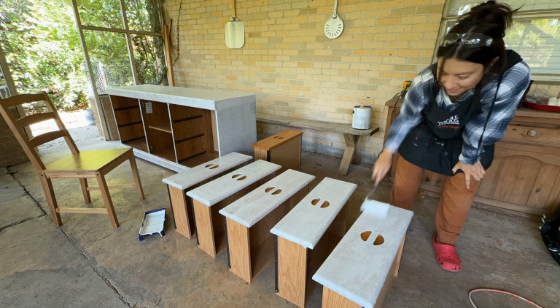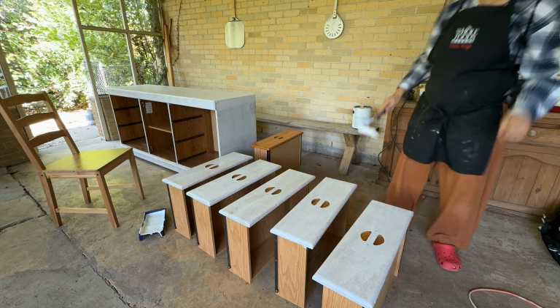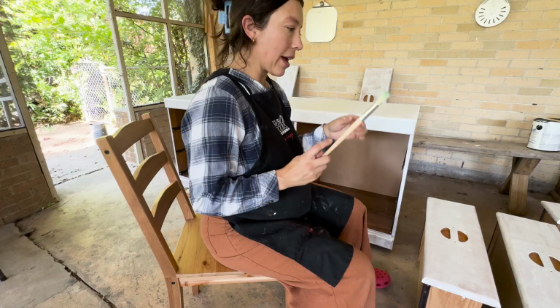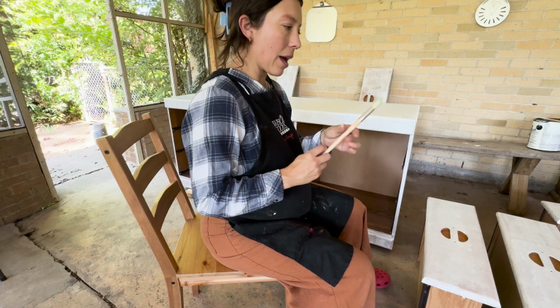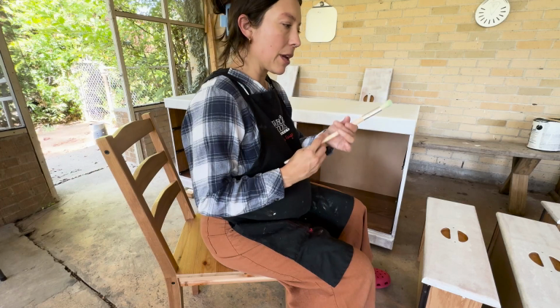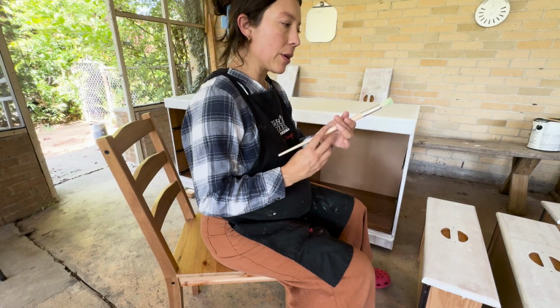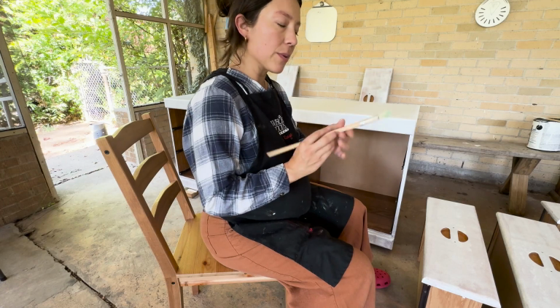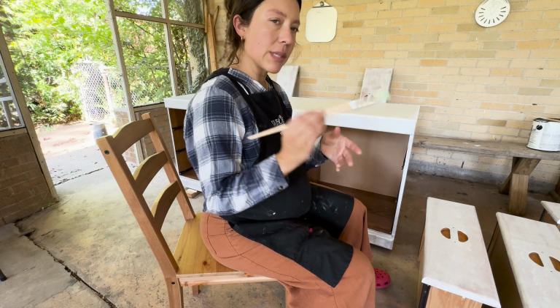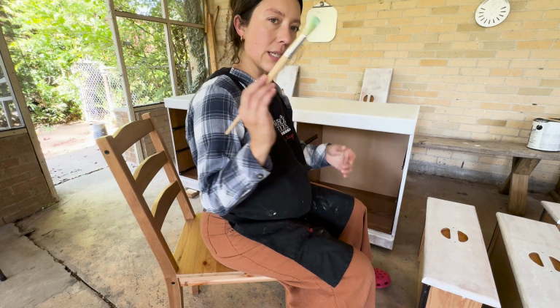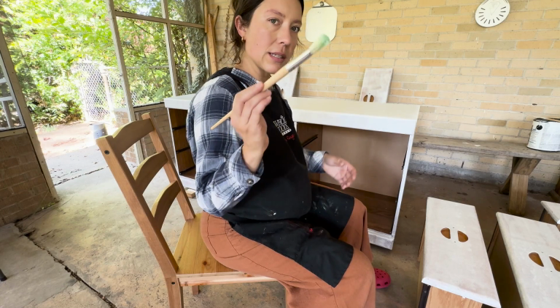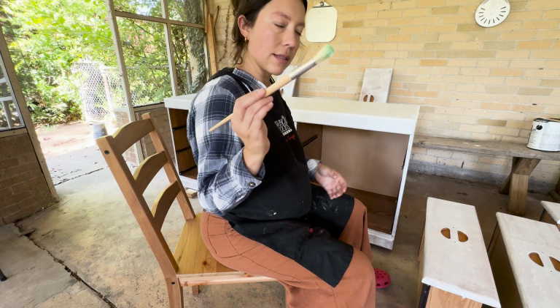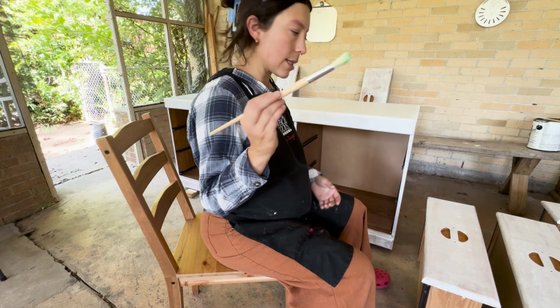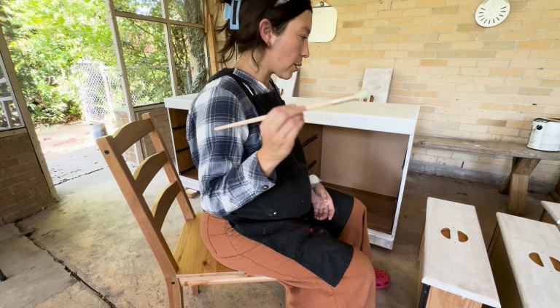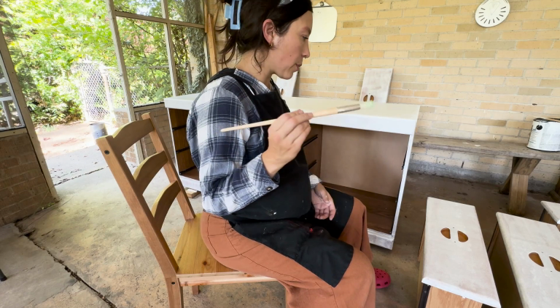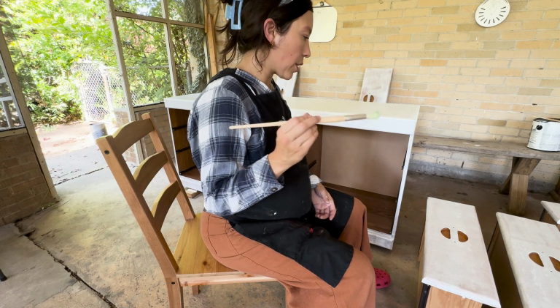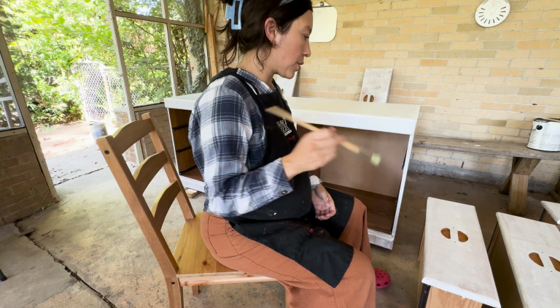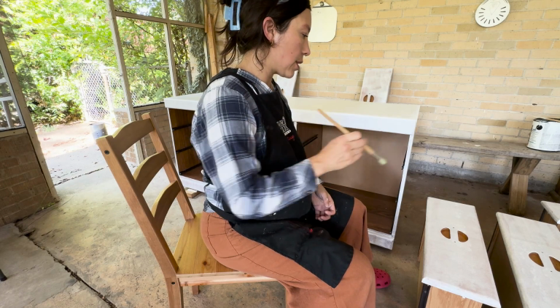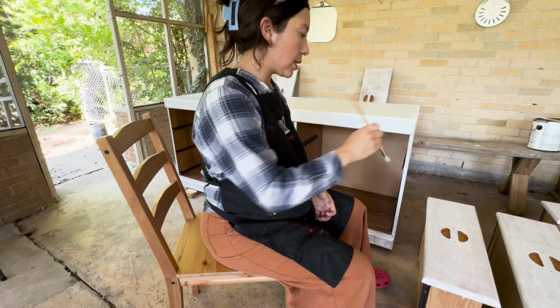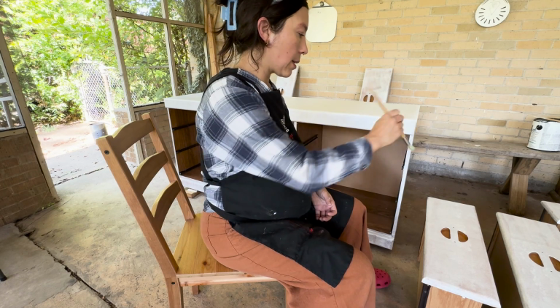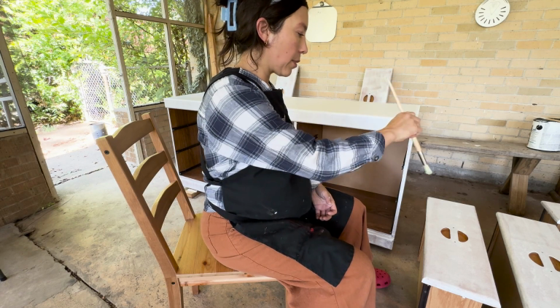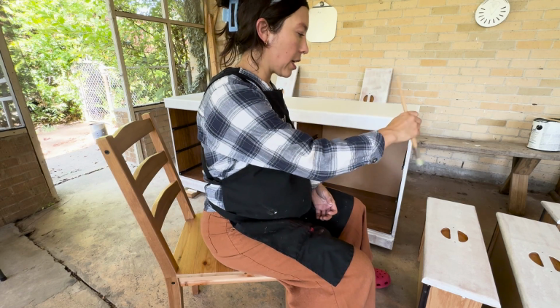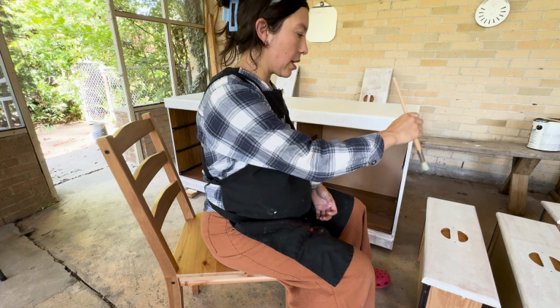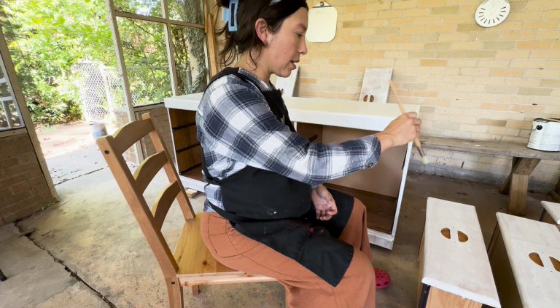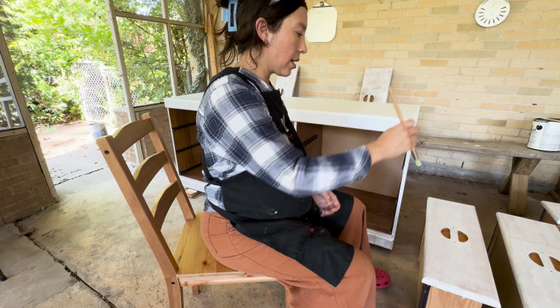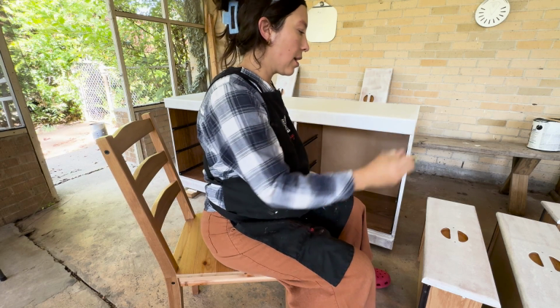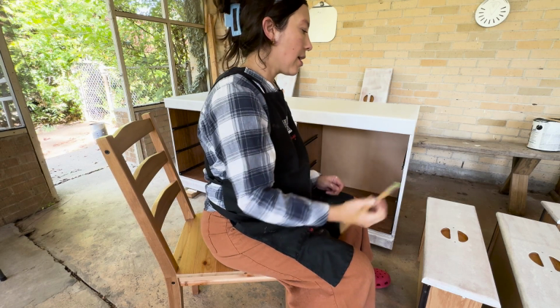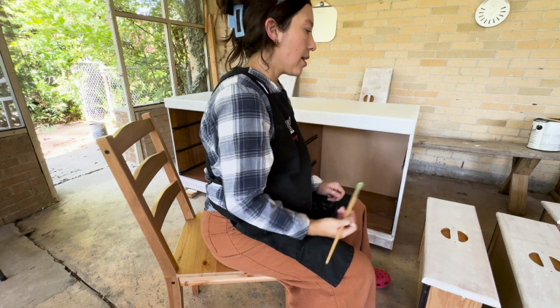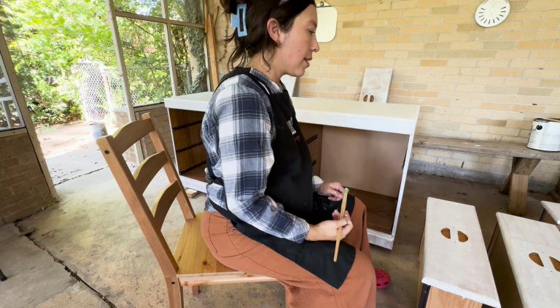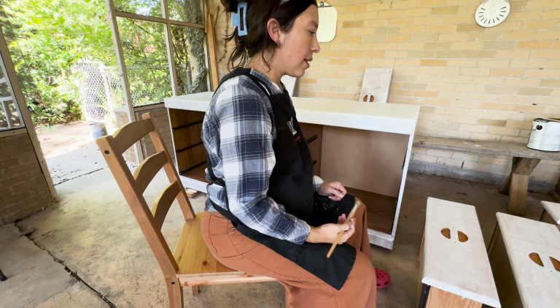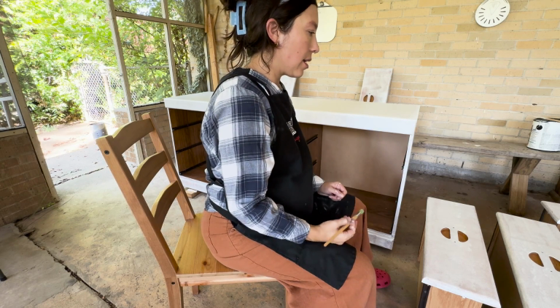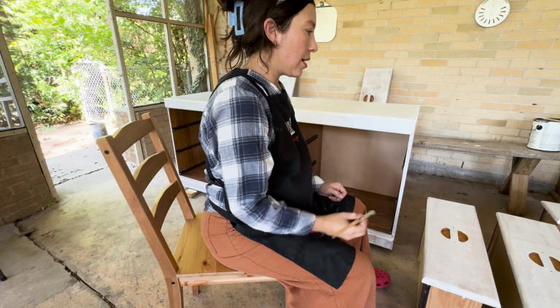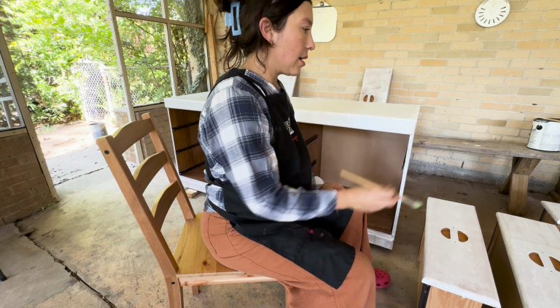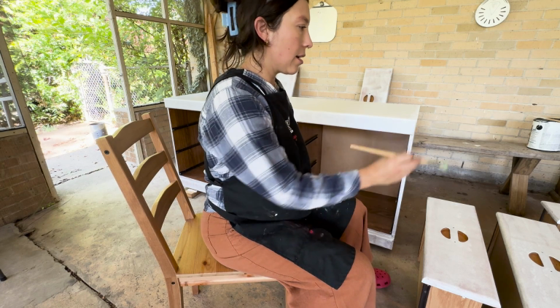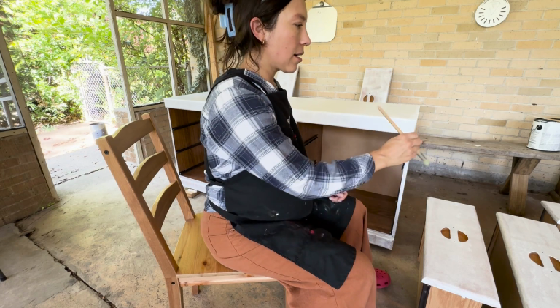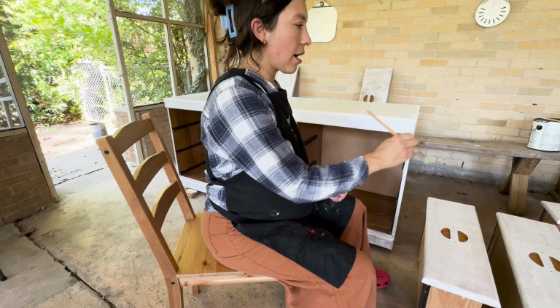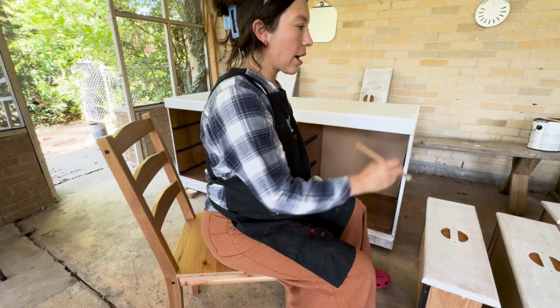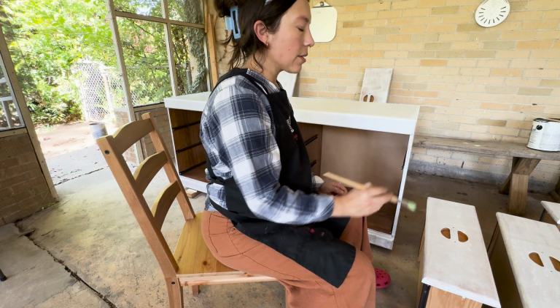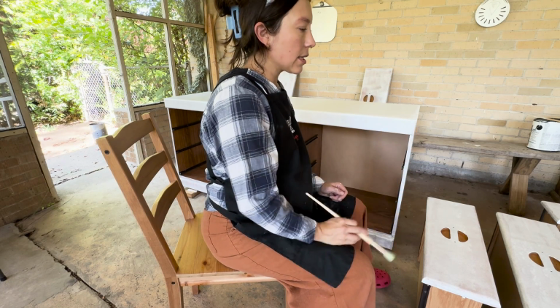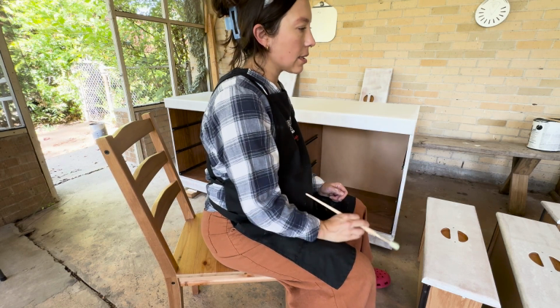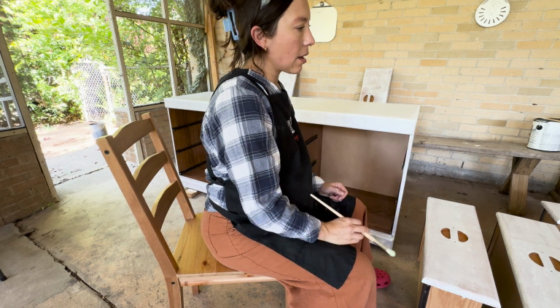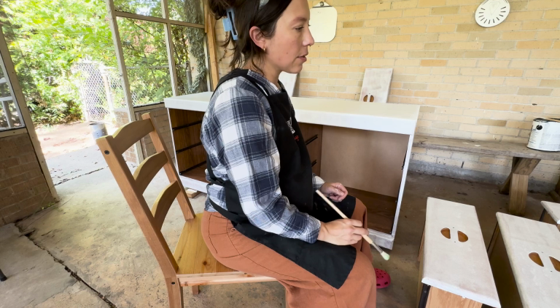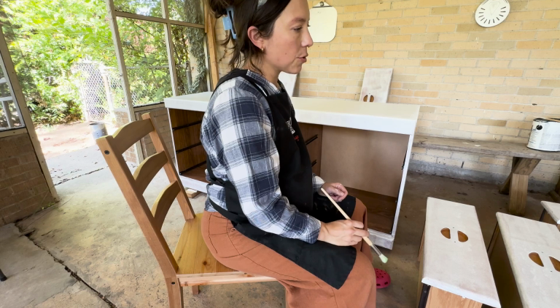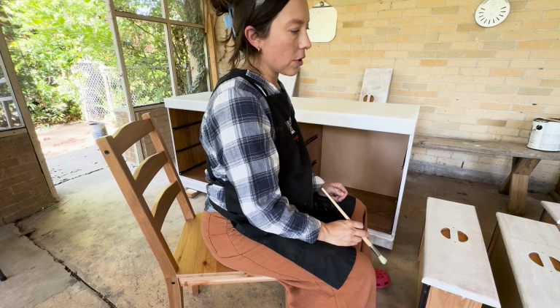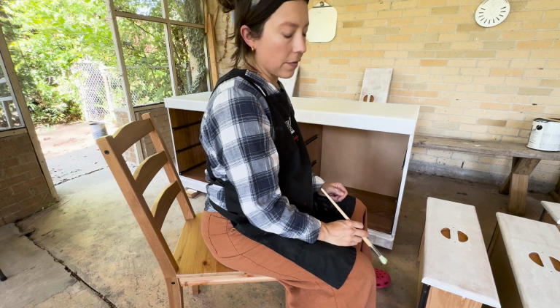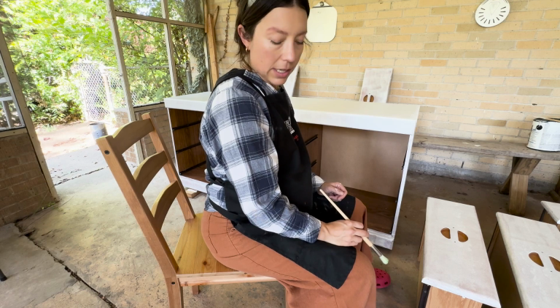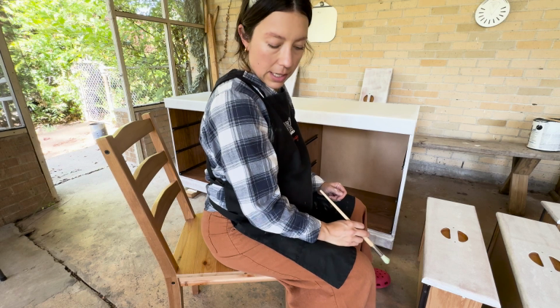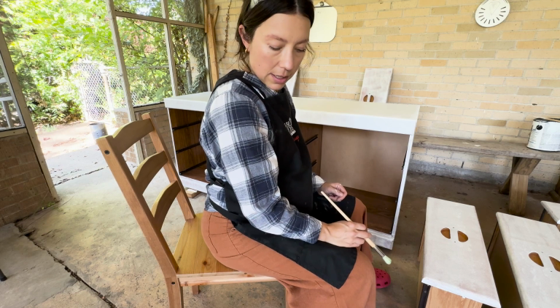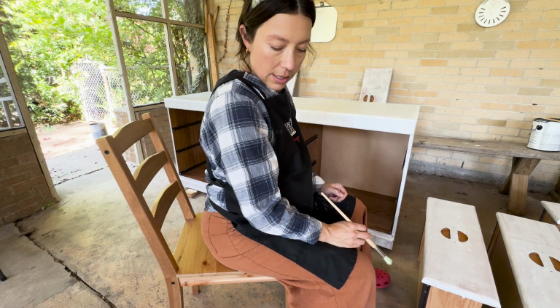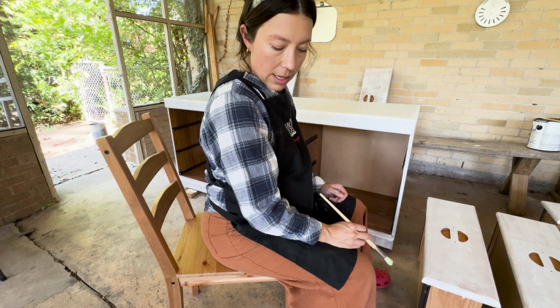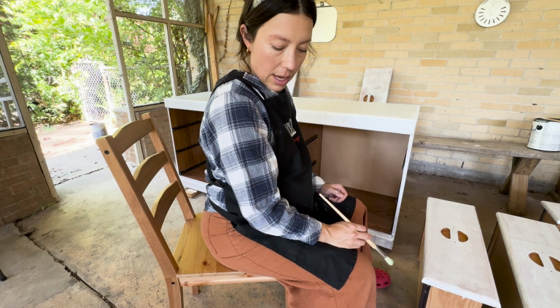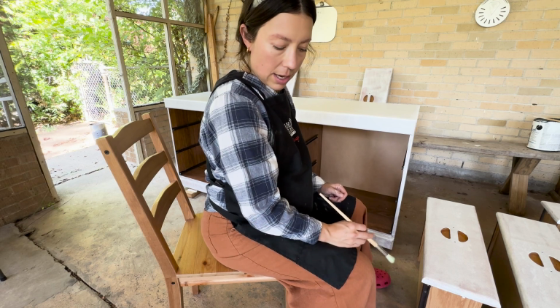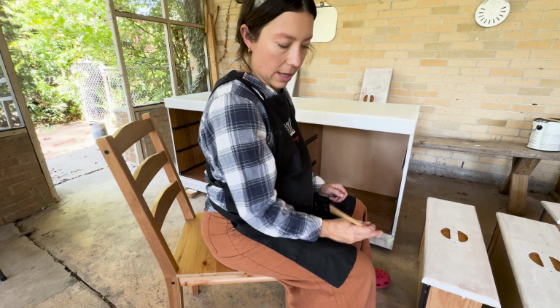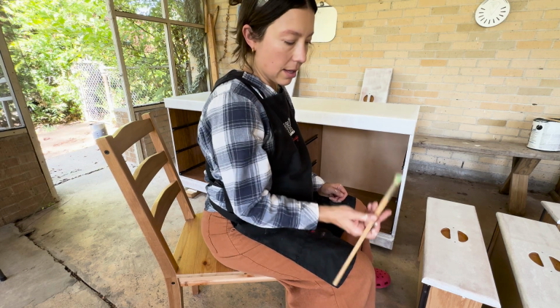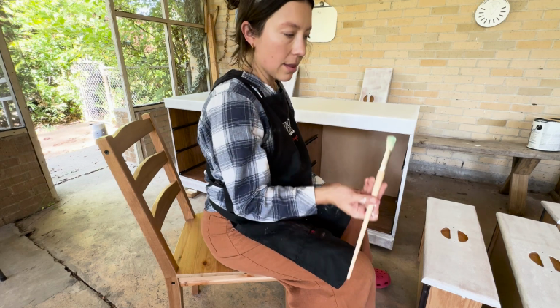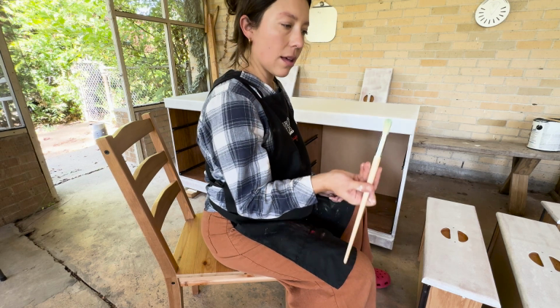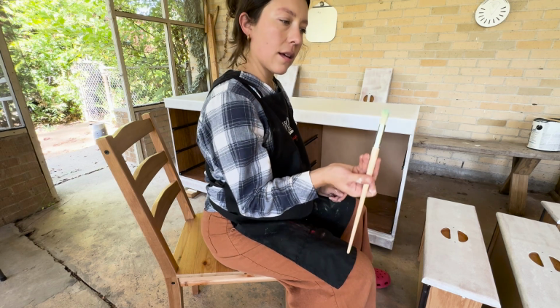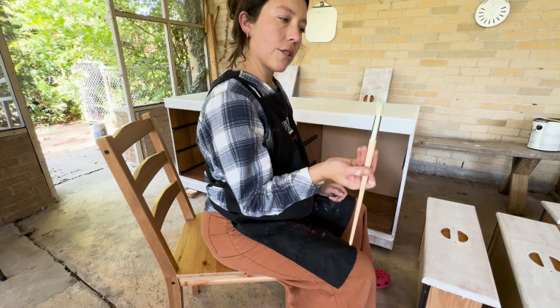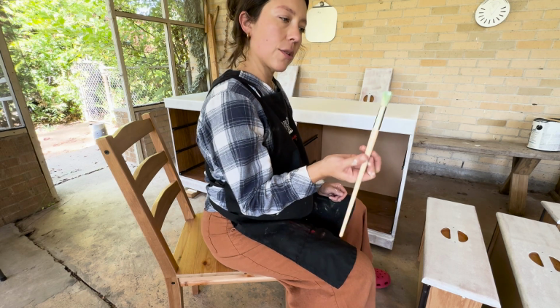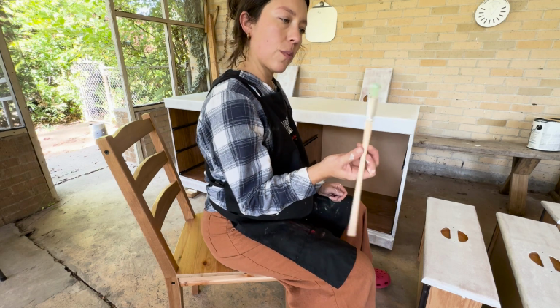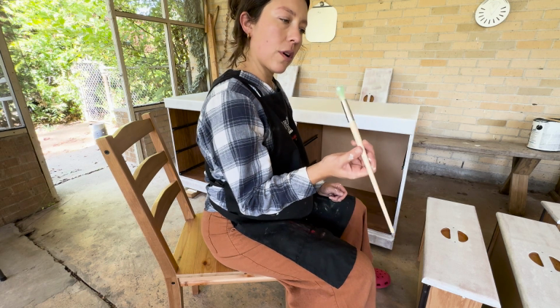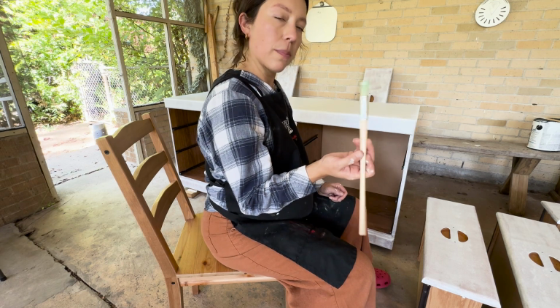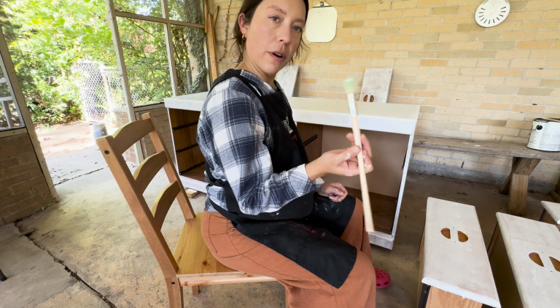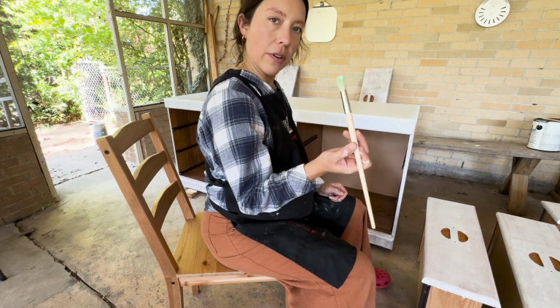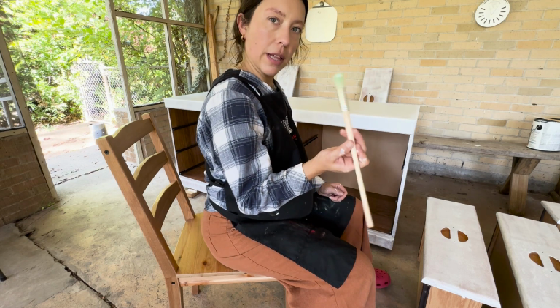I'm going to use this little brush to stipple into the cutouts on the drawer faces, and I think that should work perfectly.